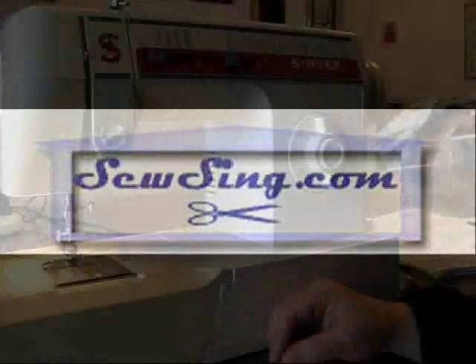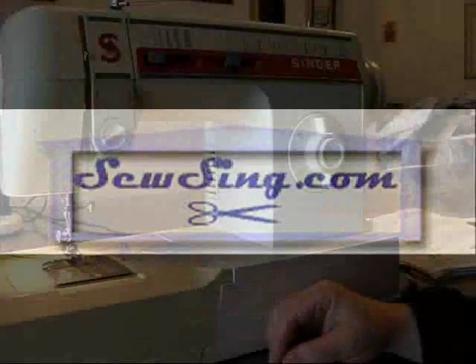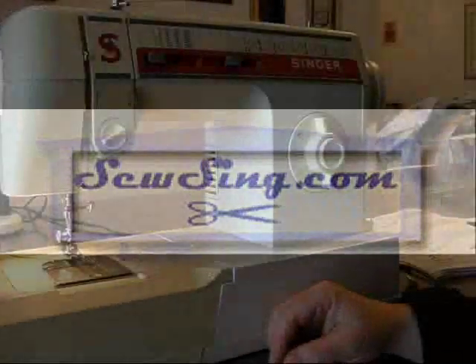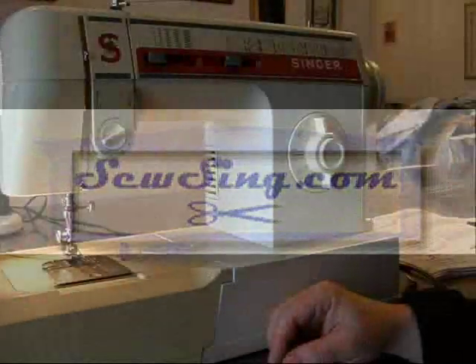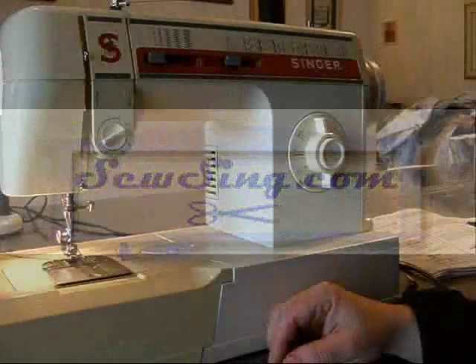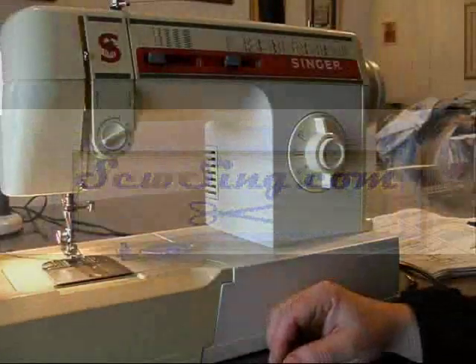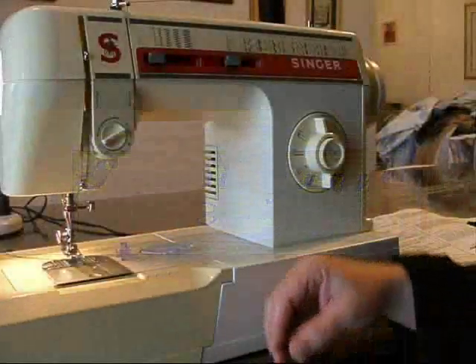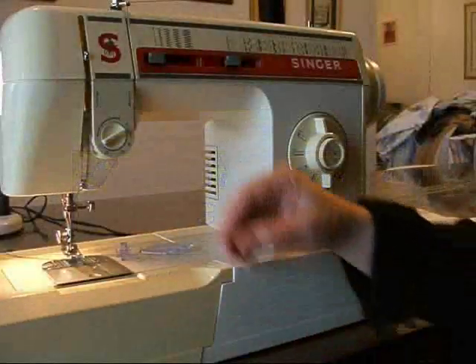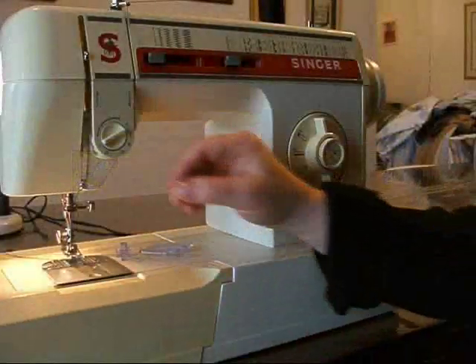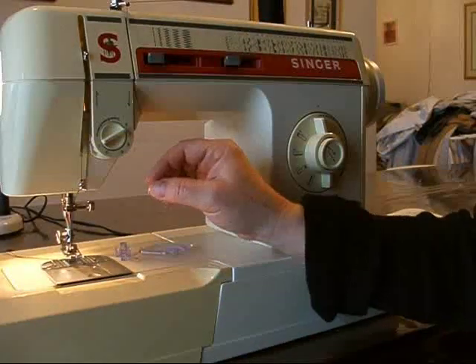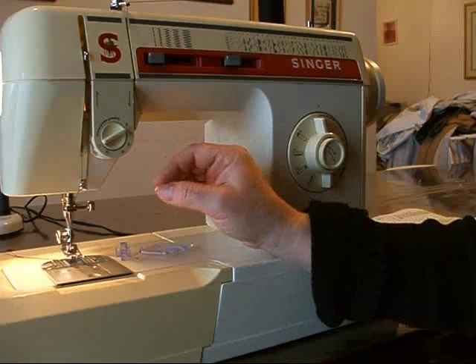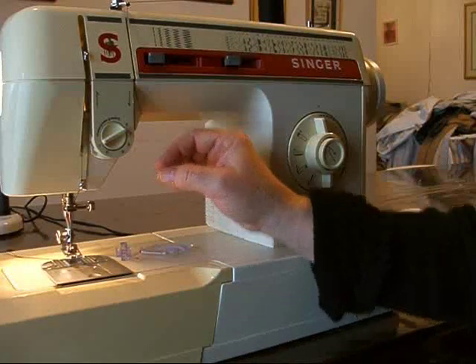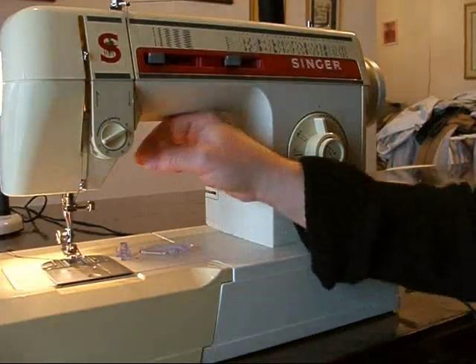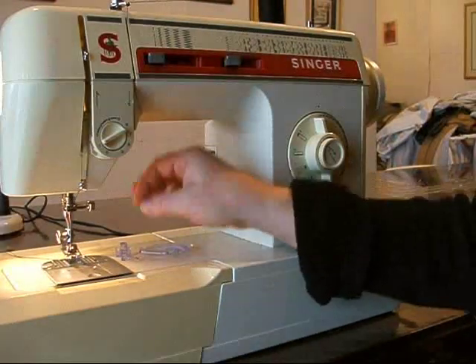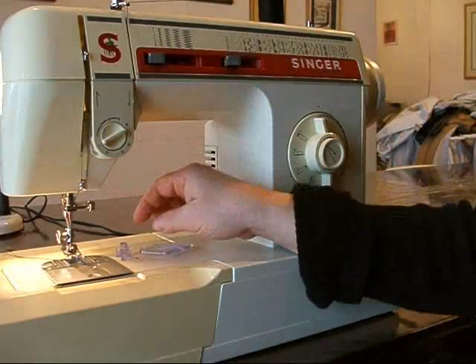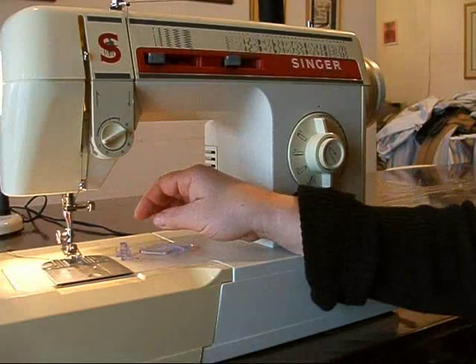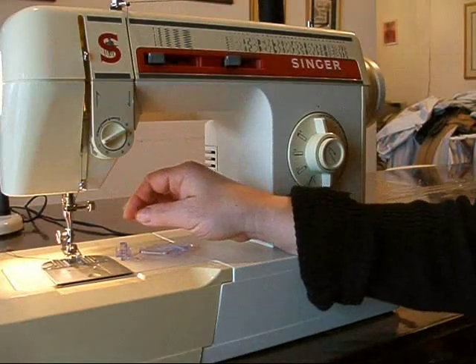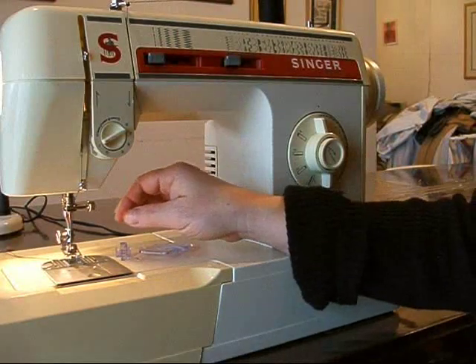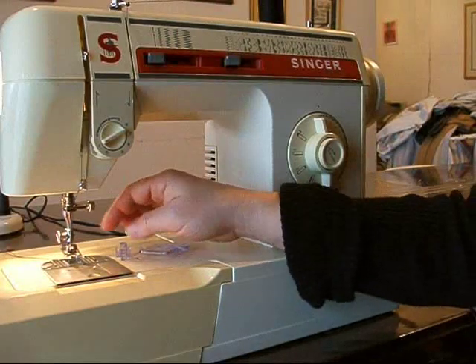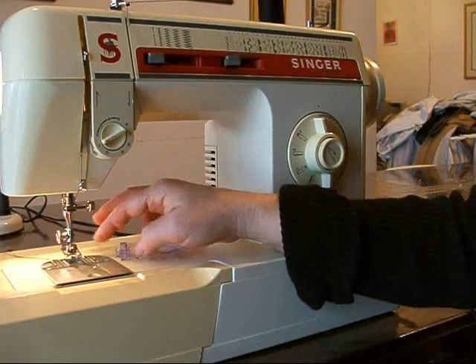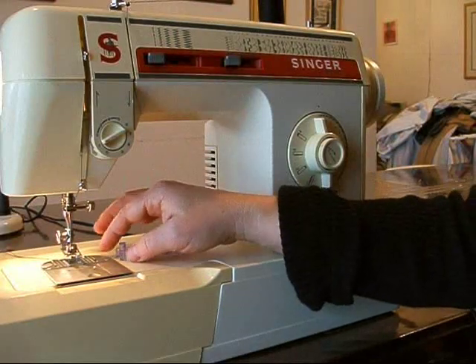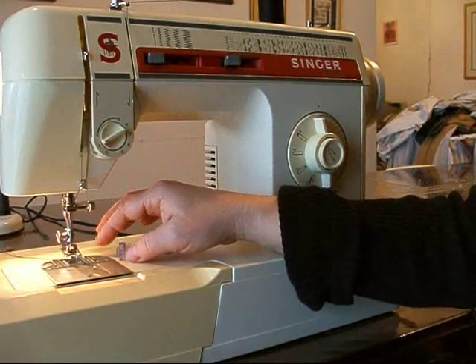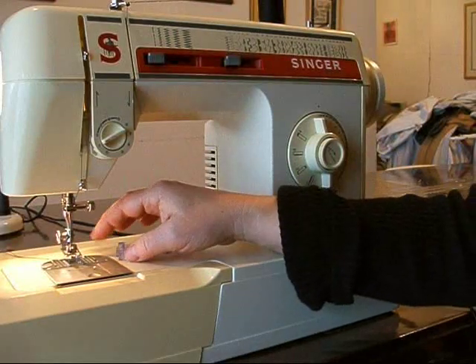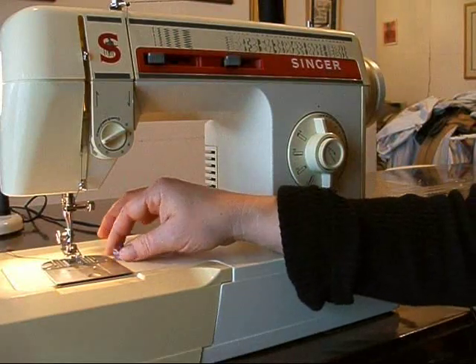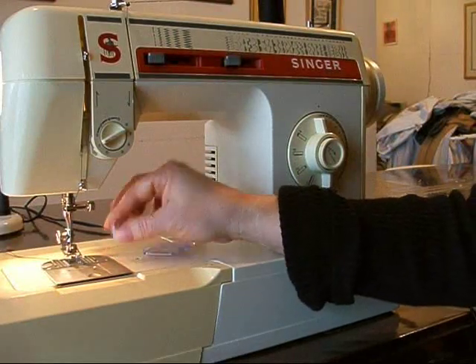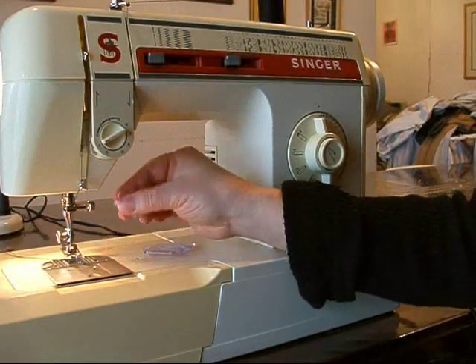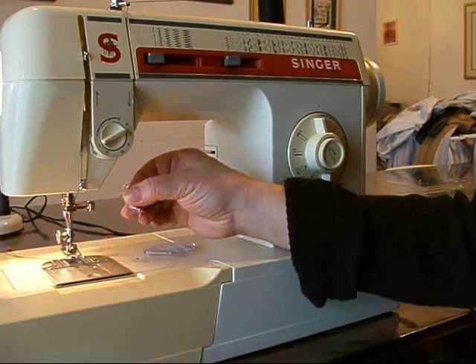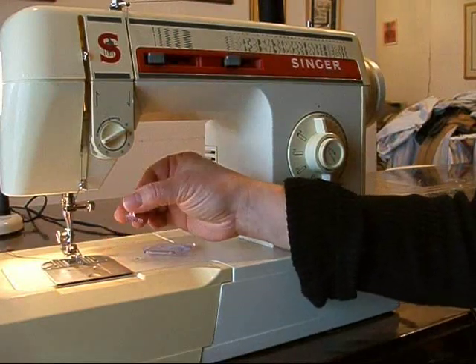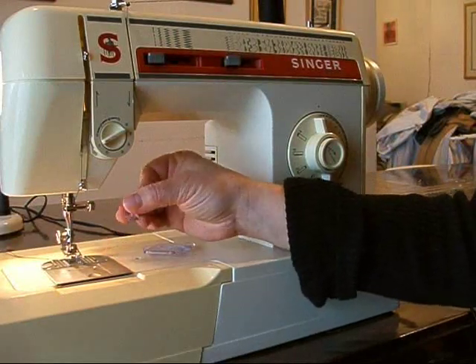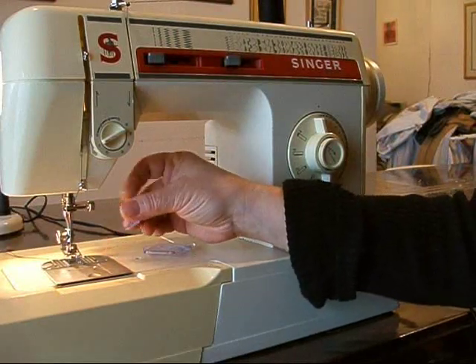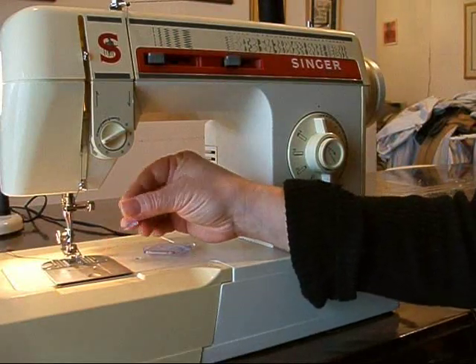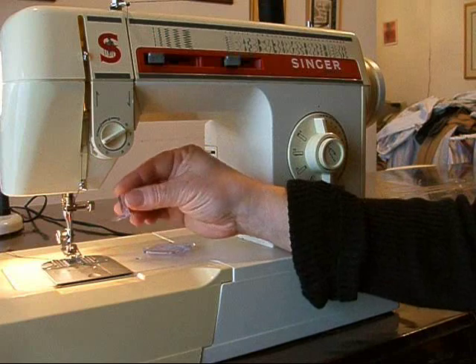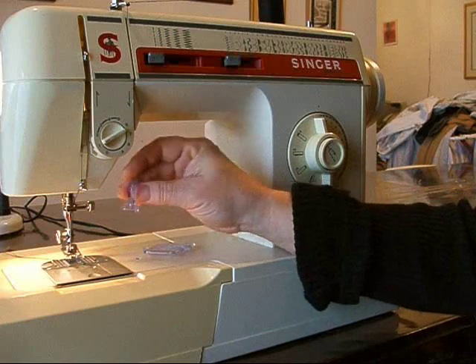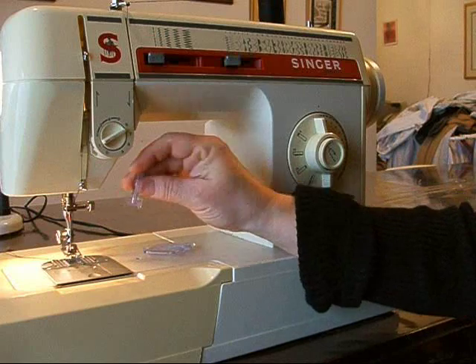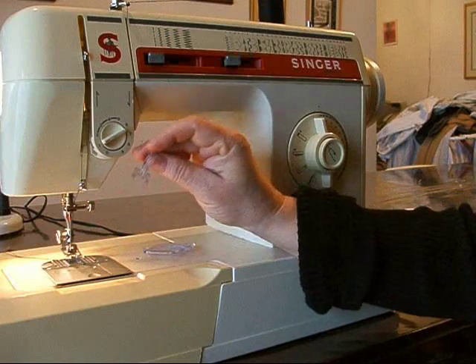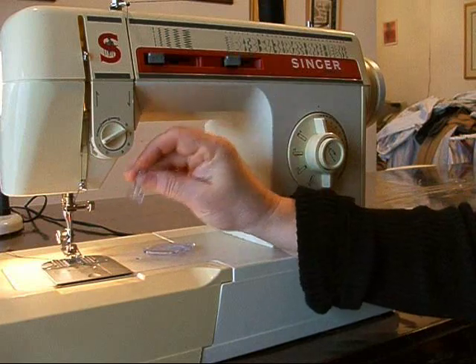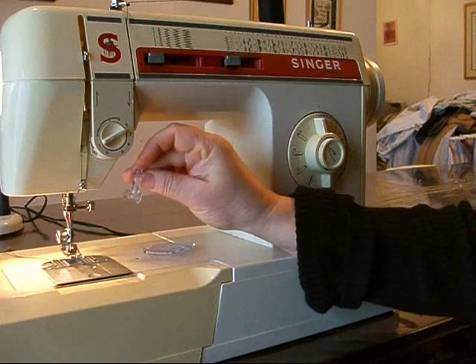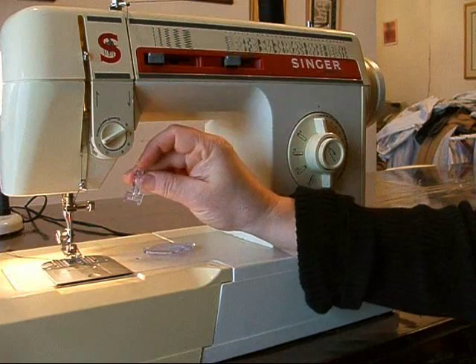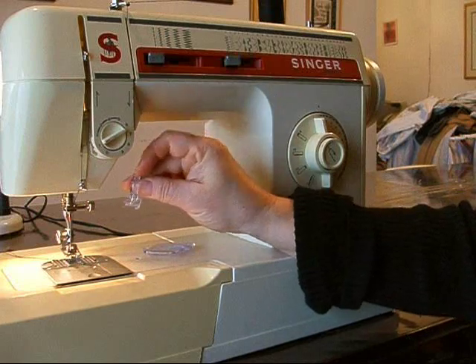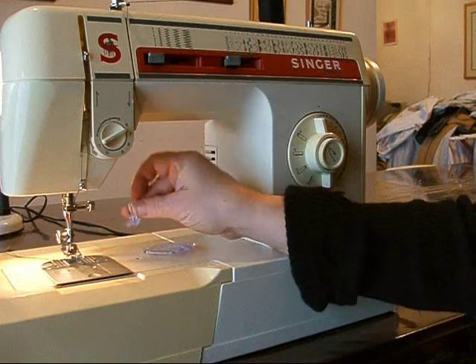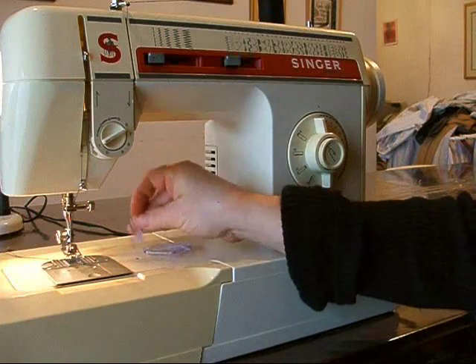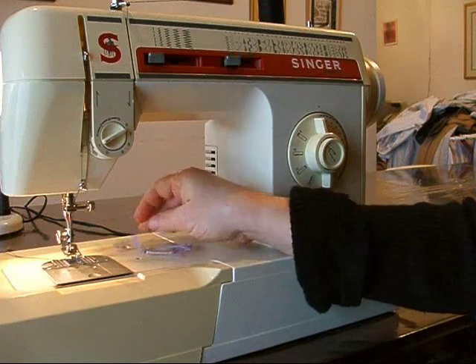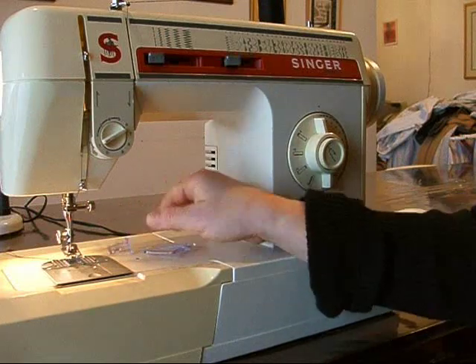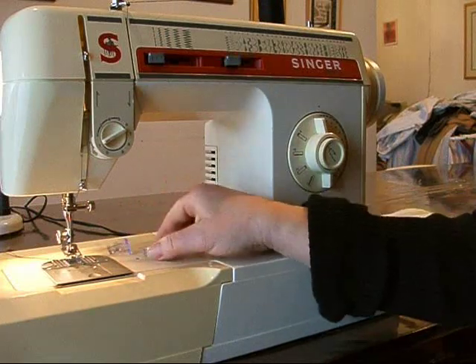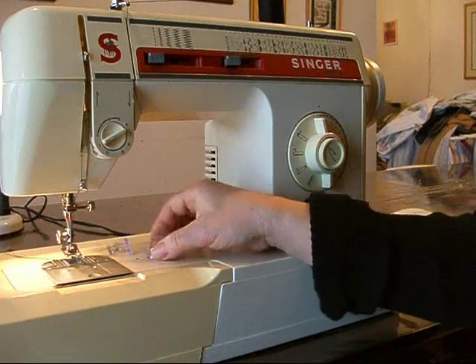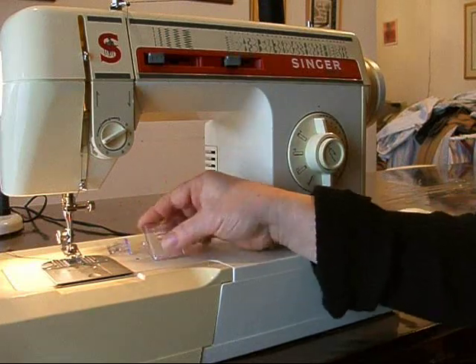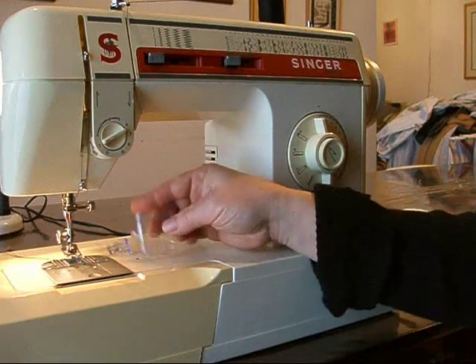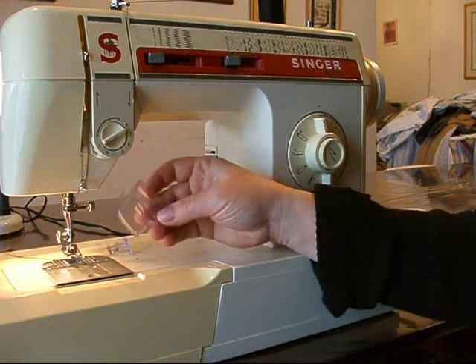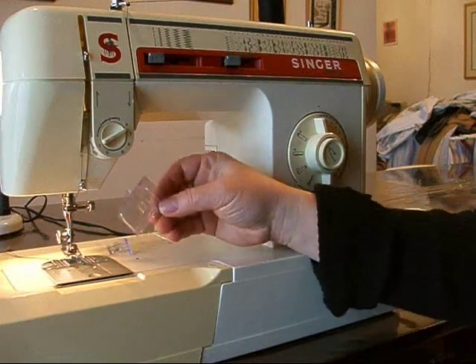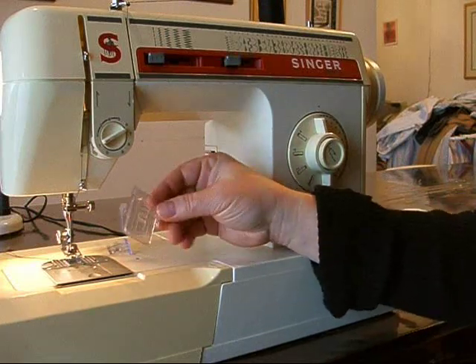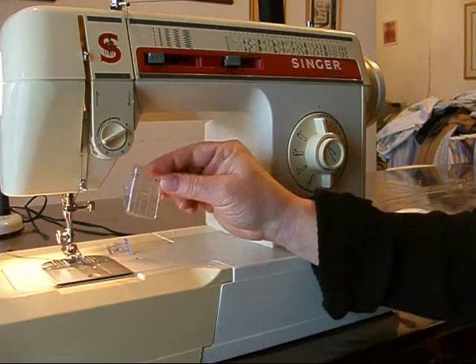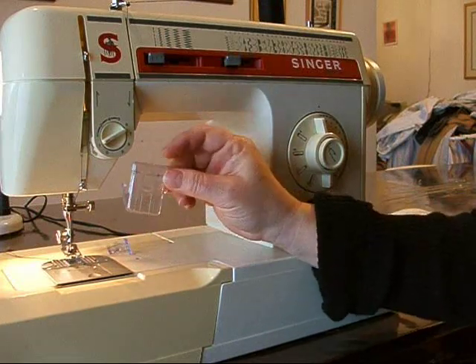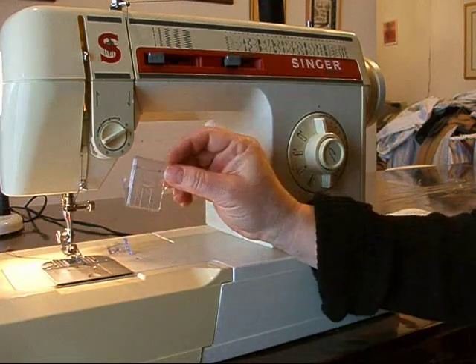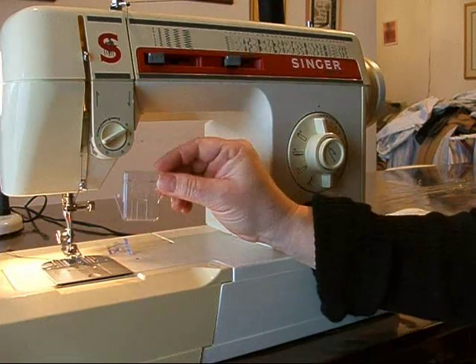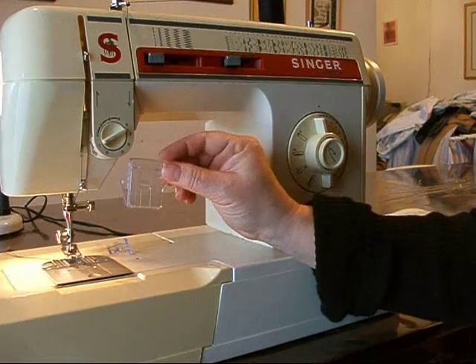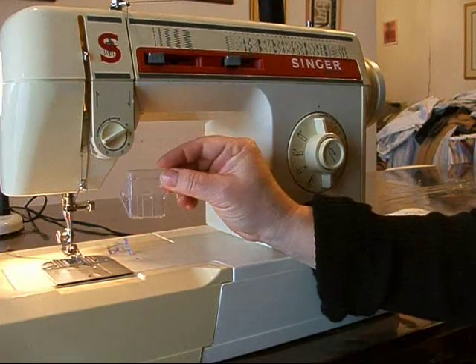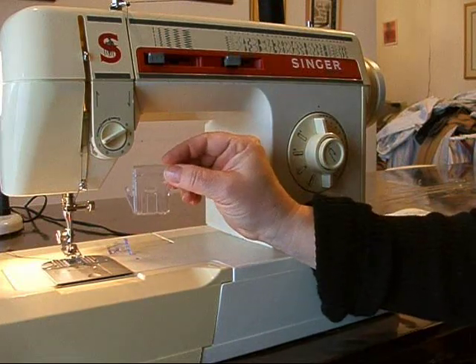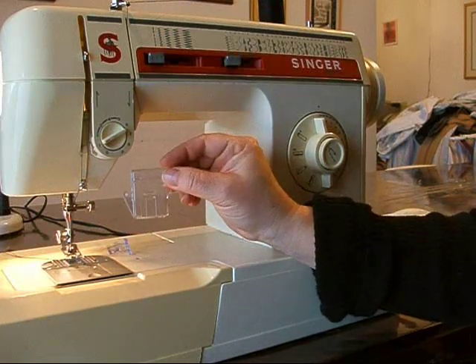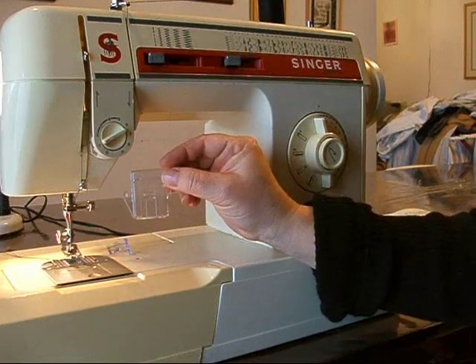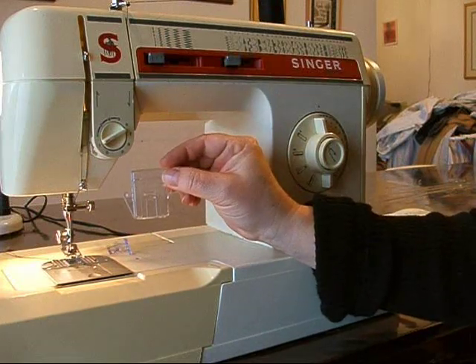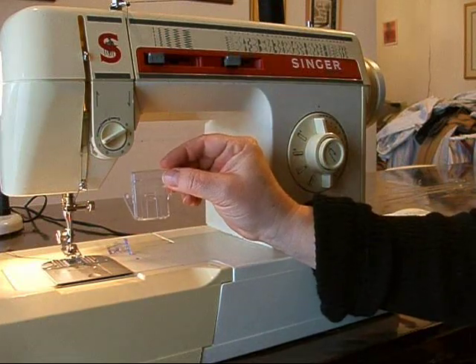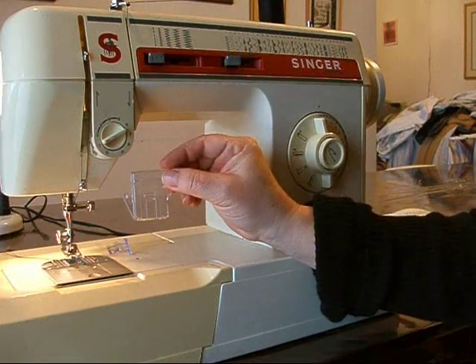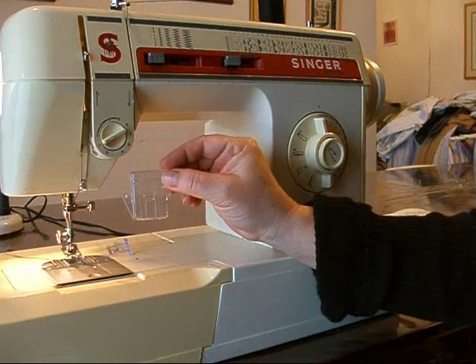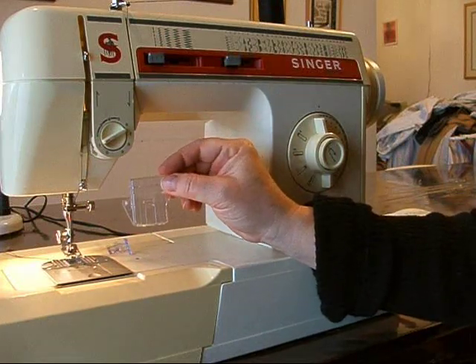To machine sew on a button, you need two attachments: the button sewing foot and a feed plate cover.